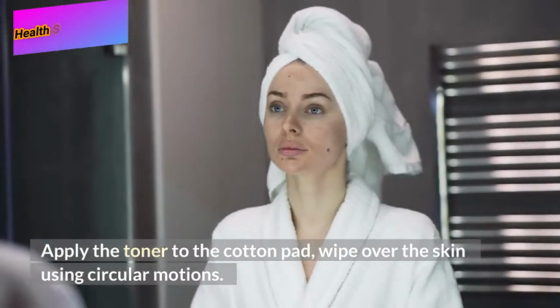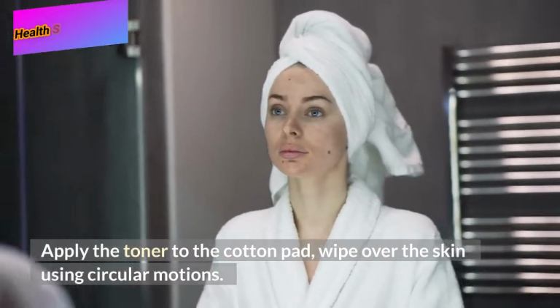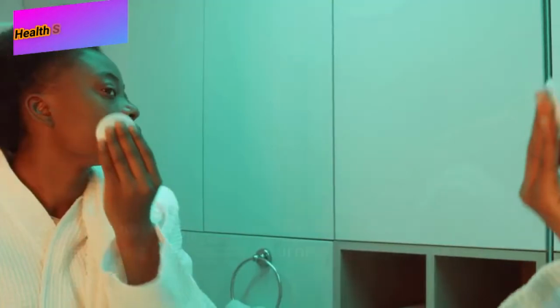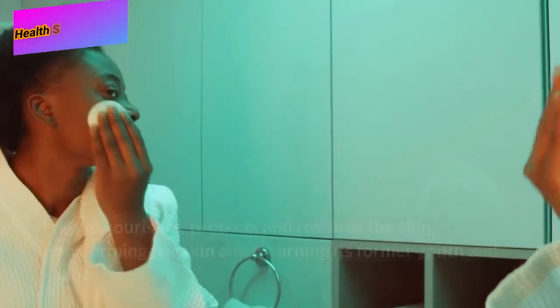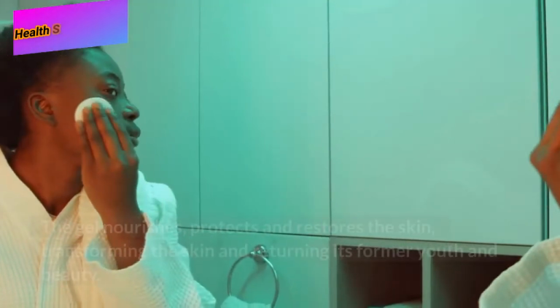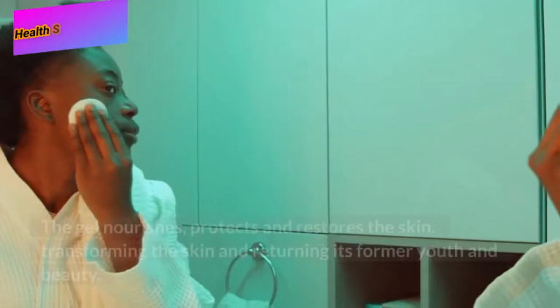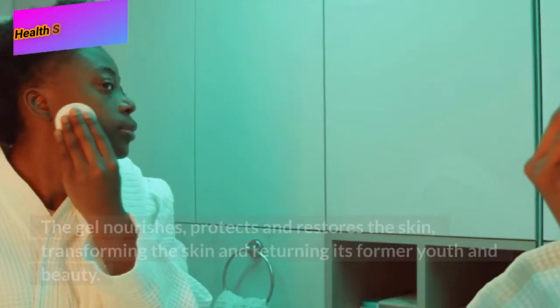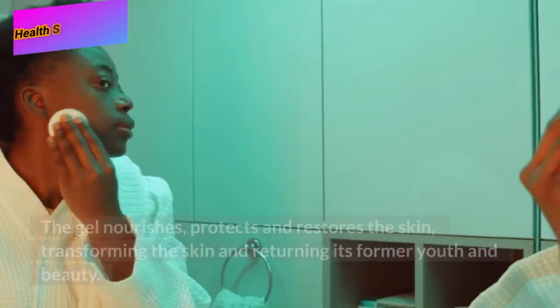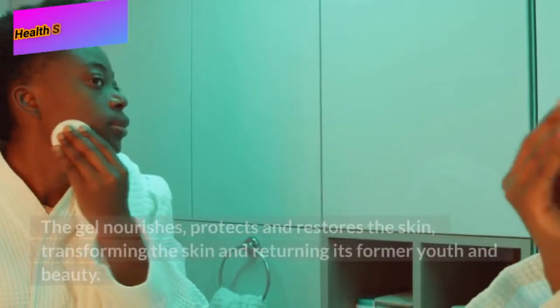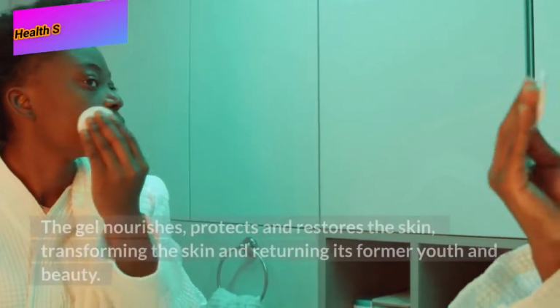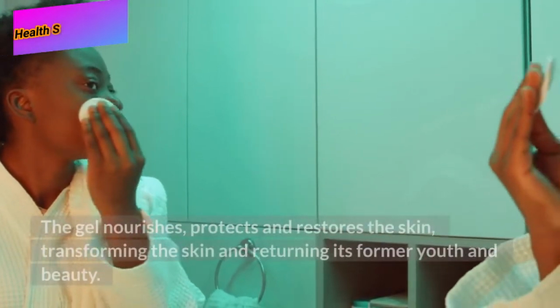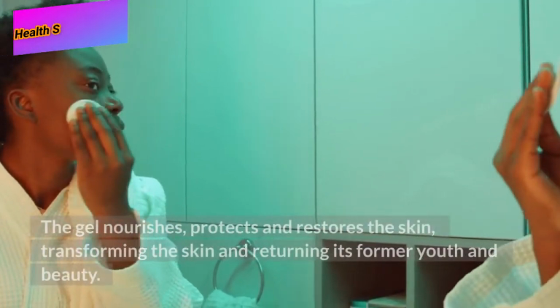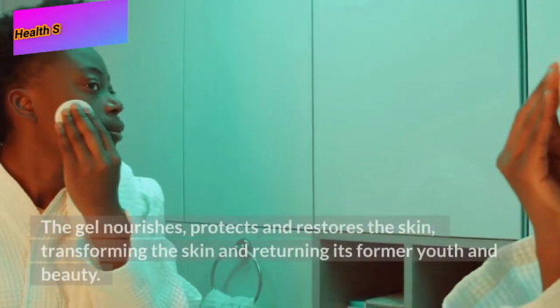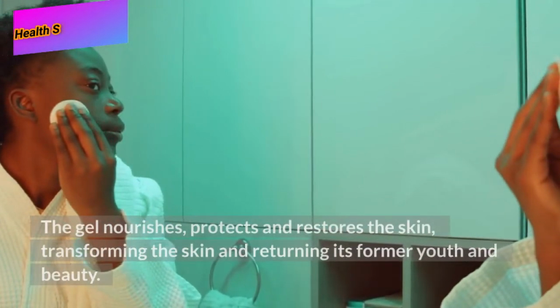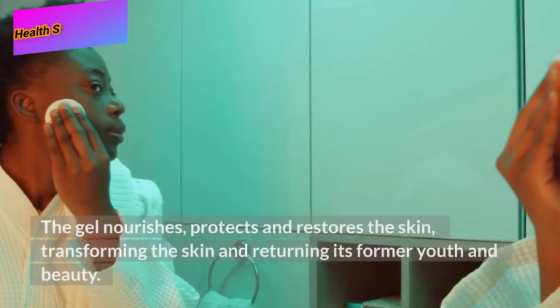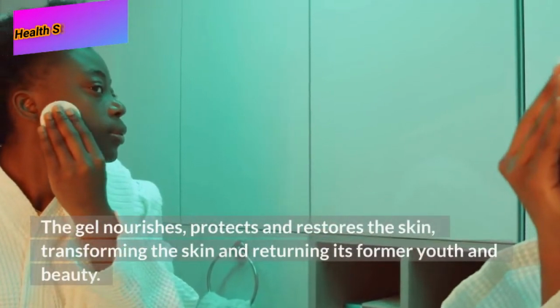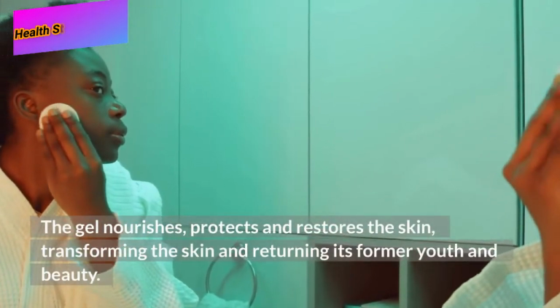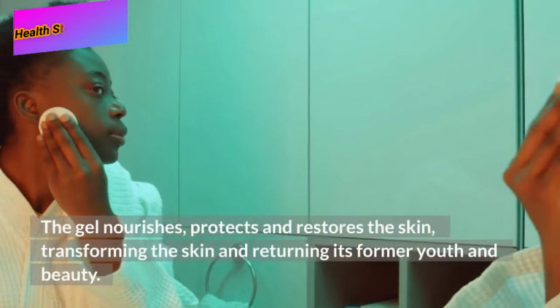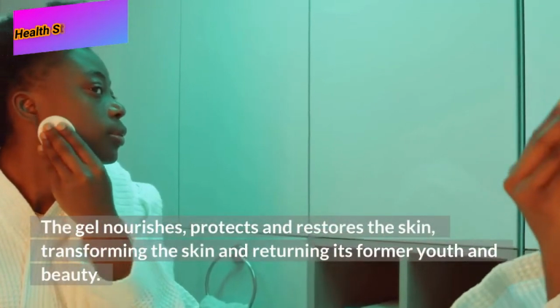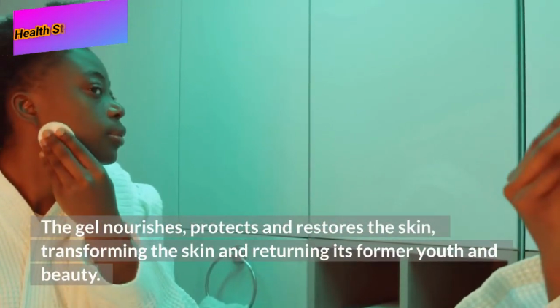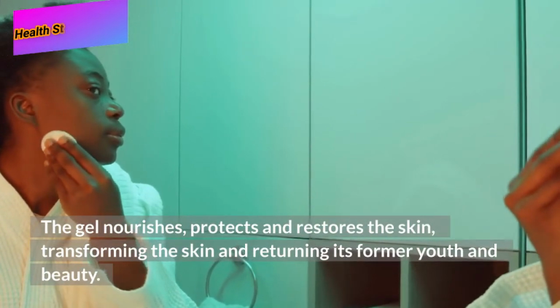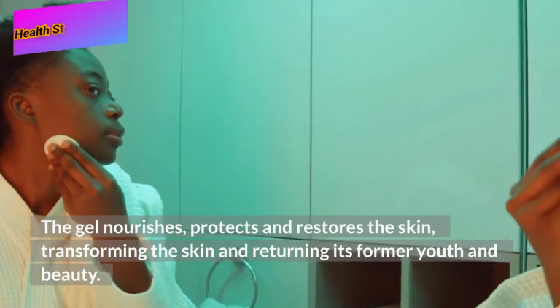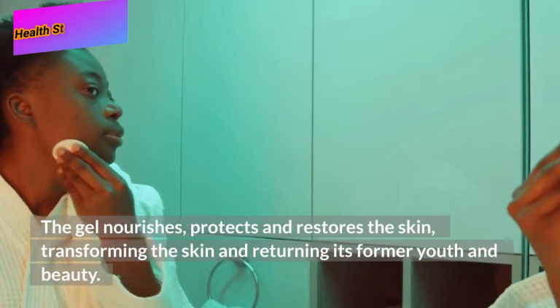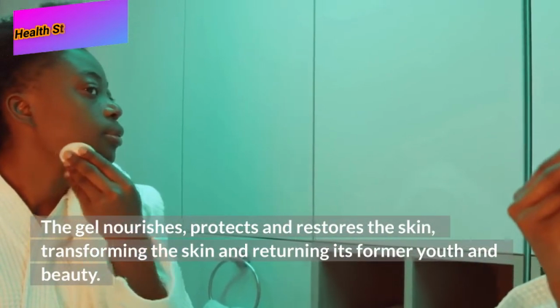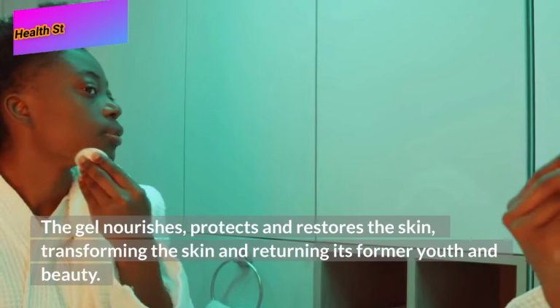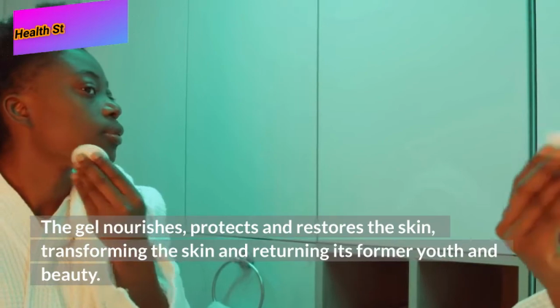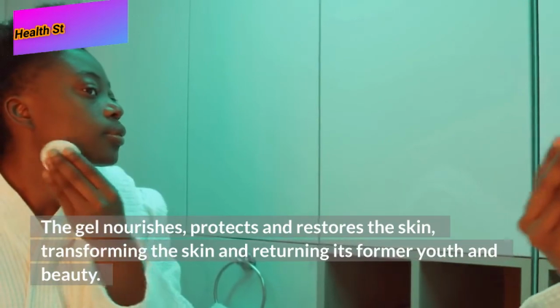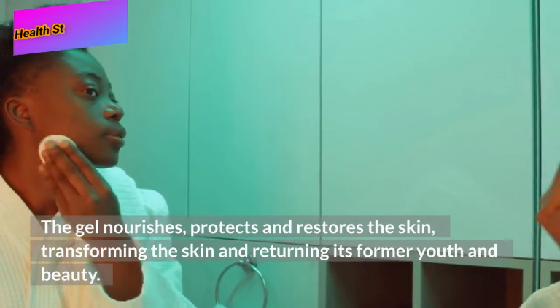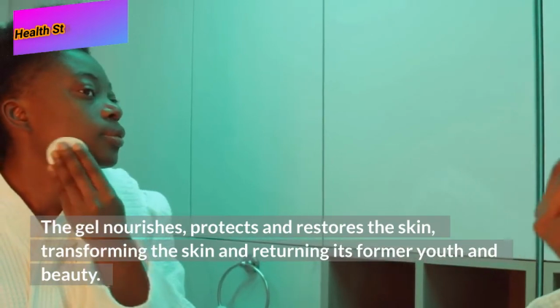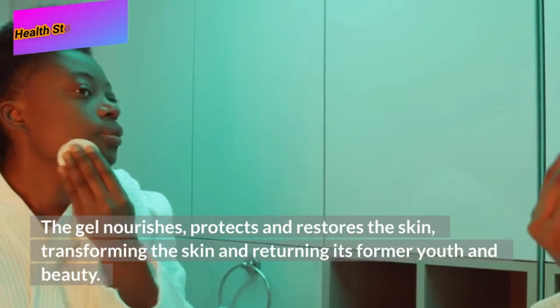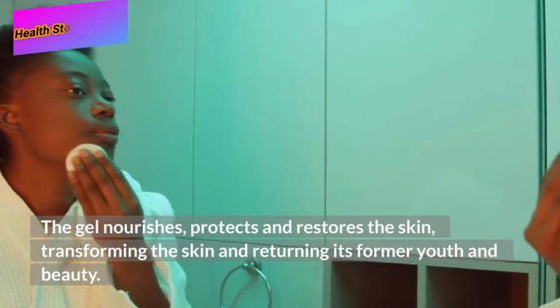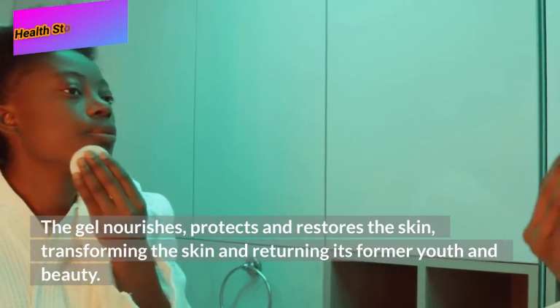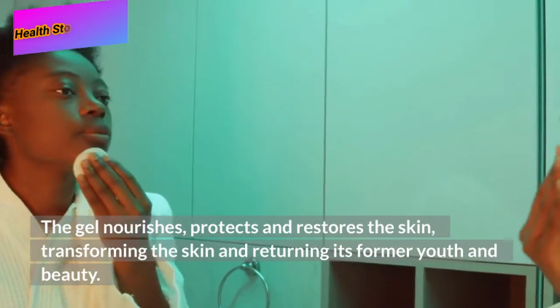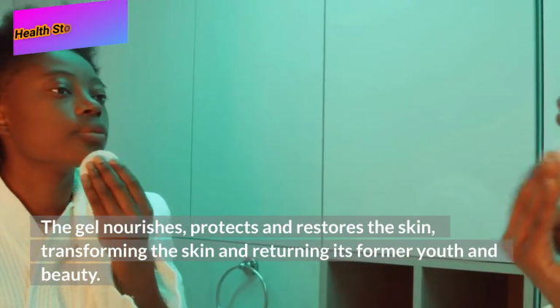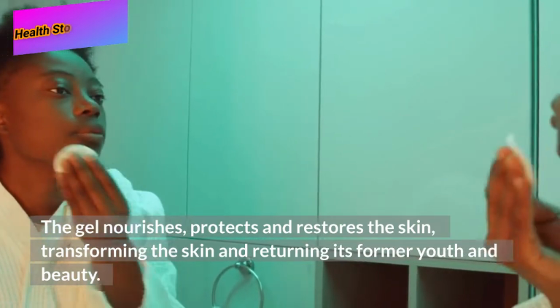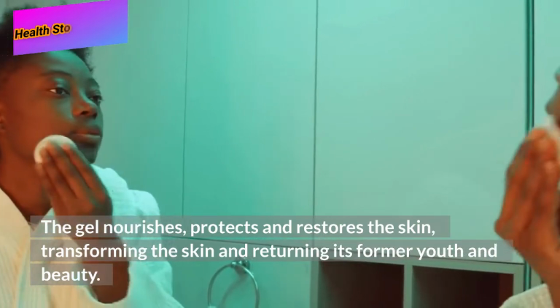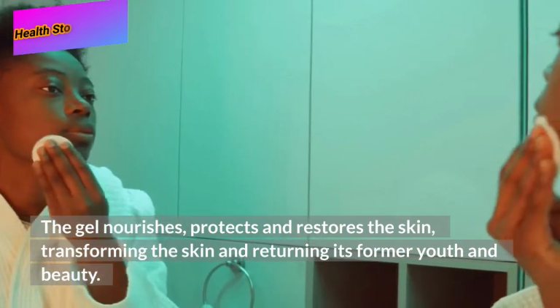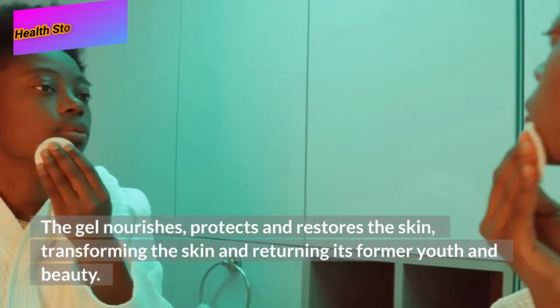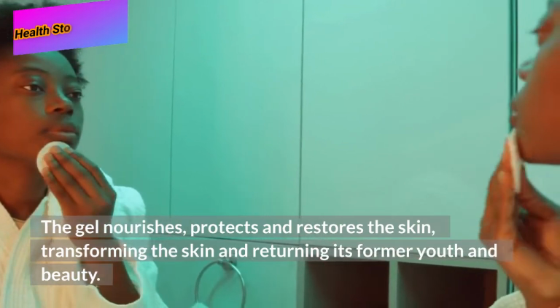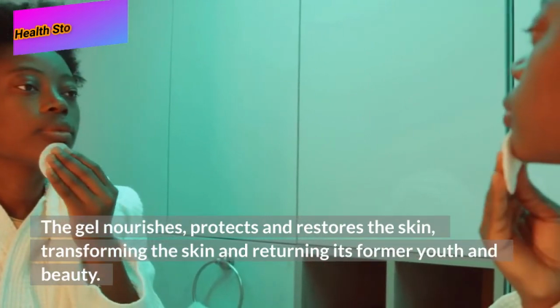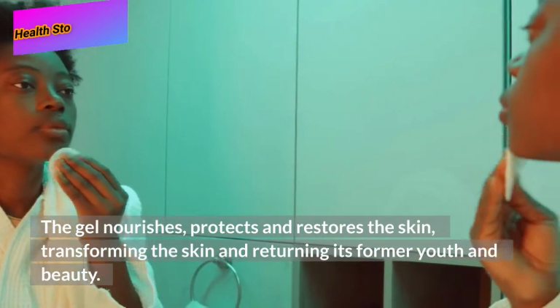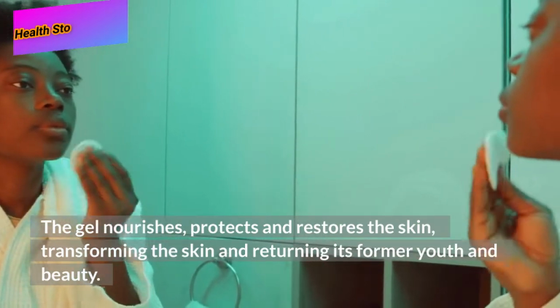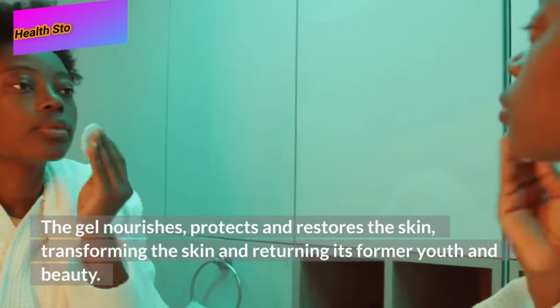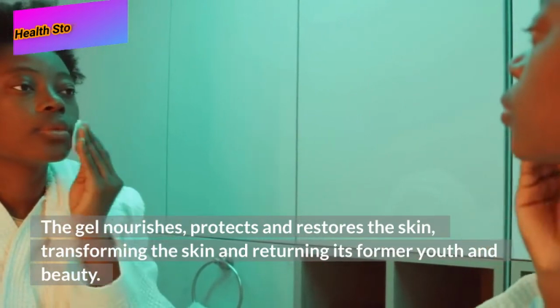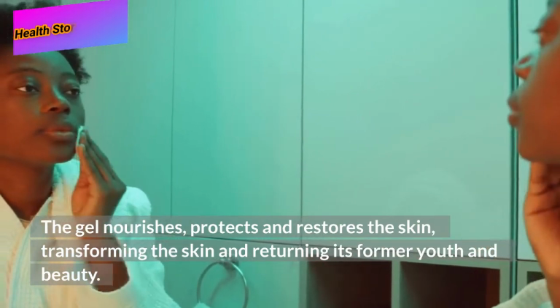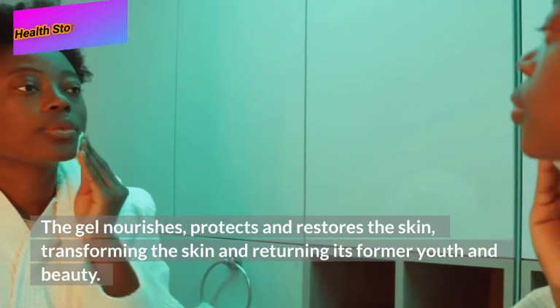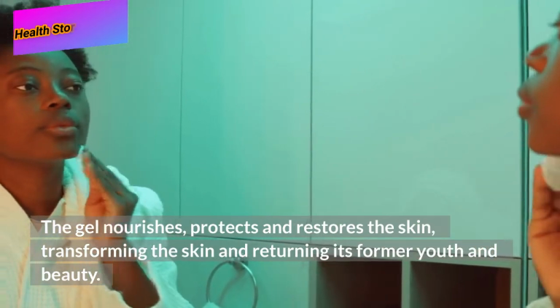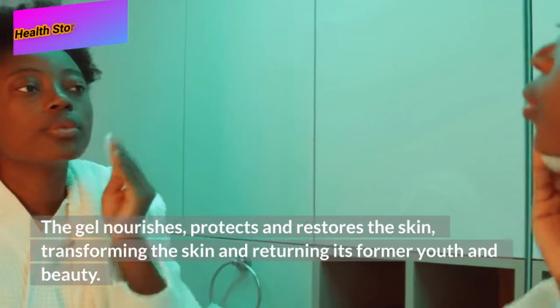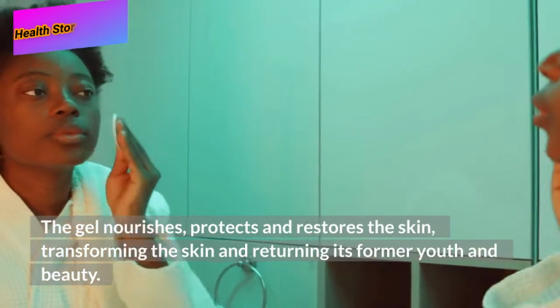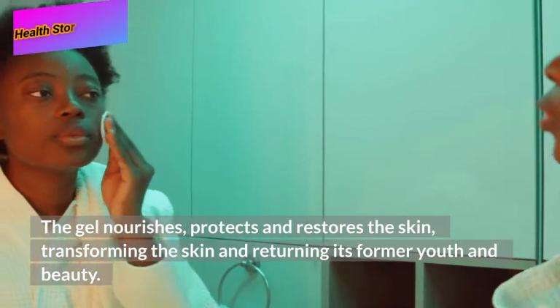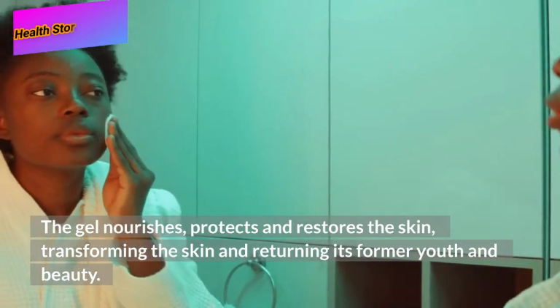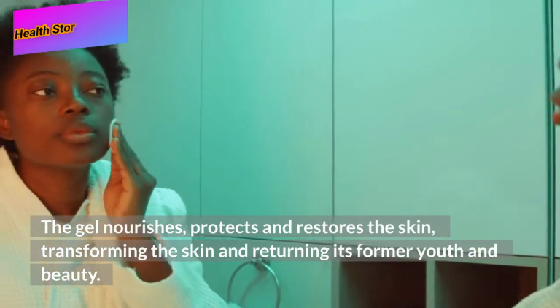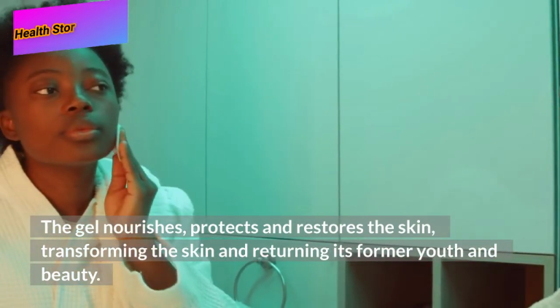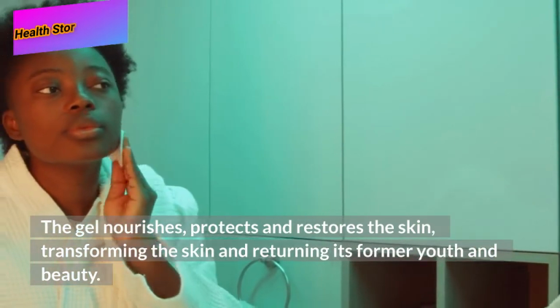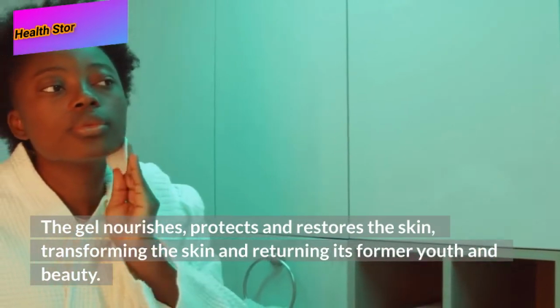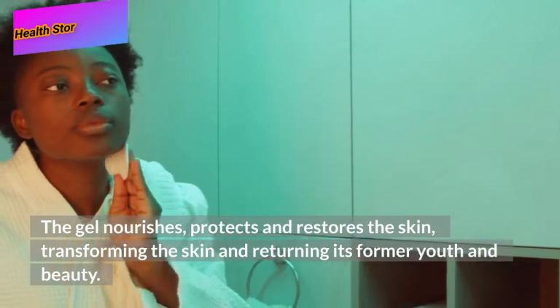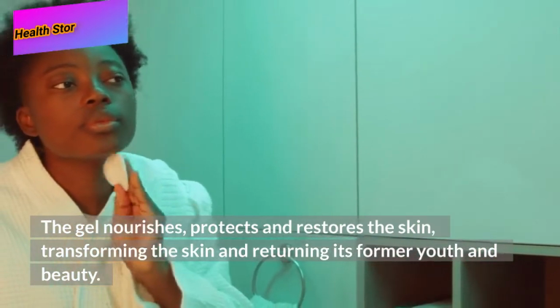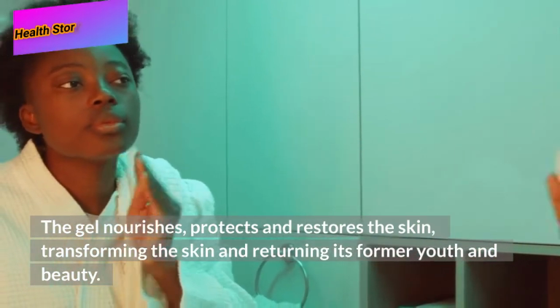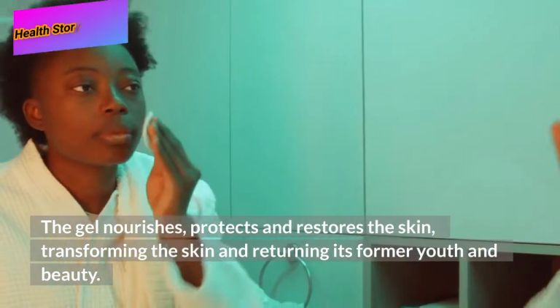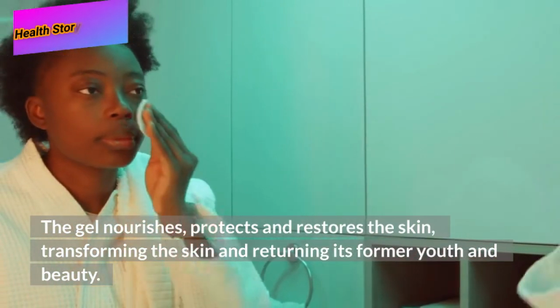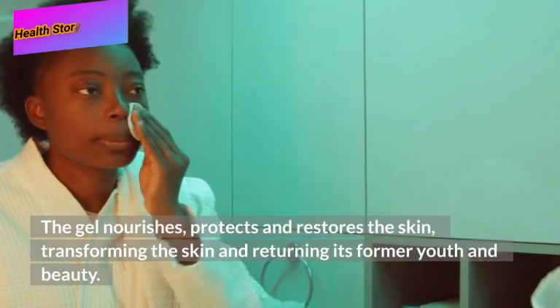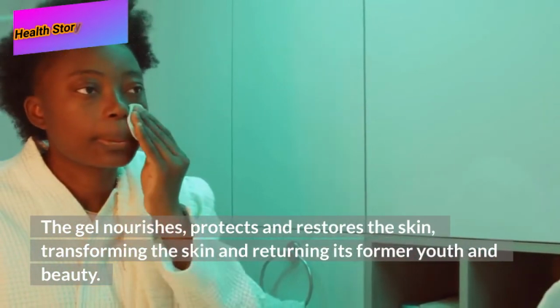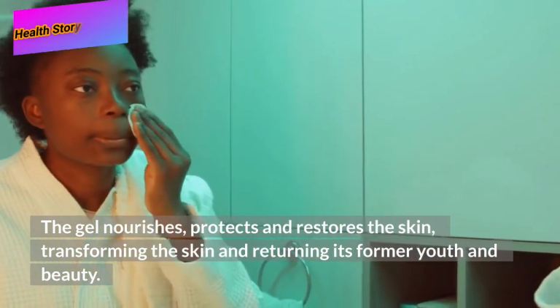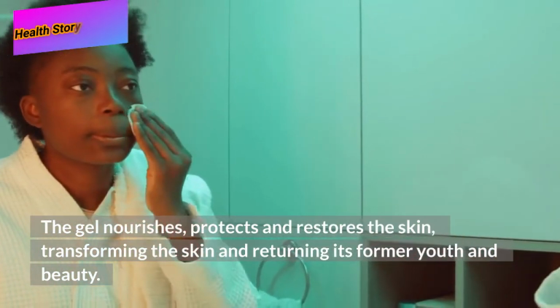The gel nourishes, protects, and restores the skin, transforming the skin and returning its former youth and beauty.